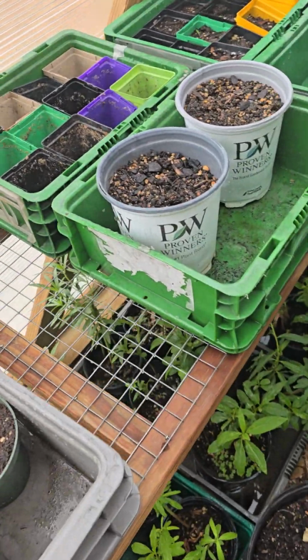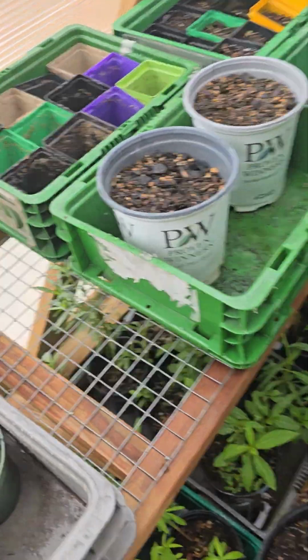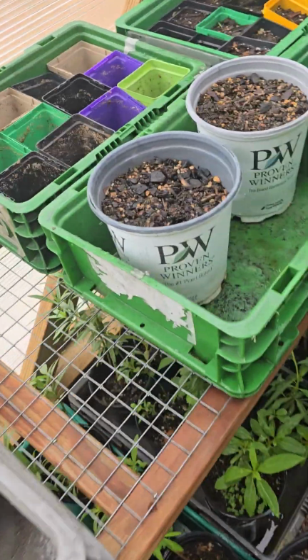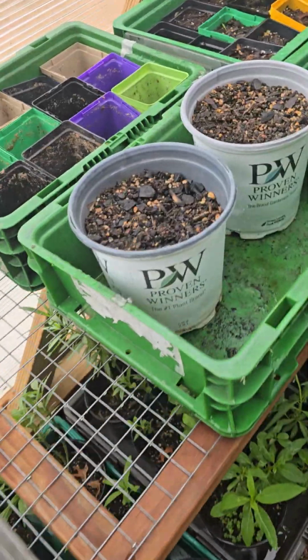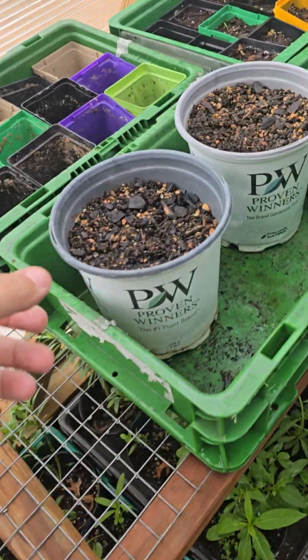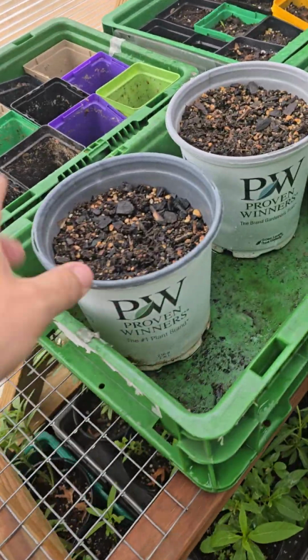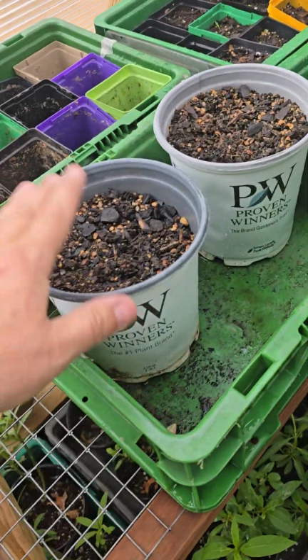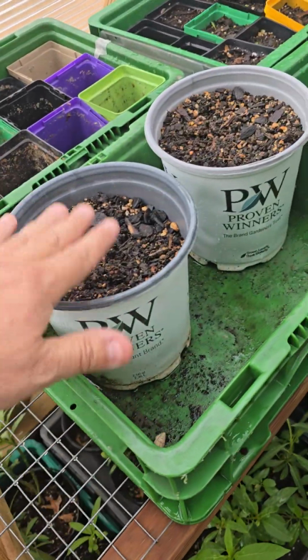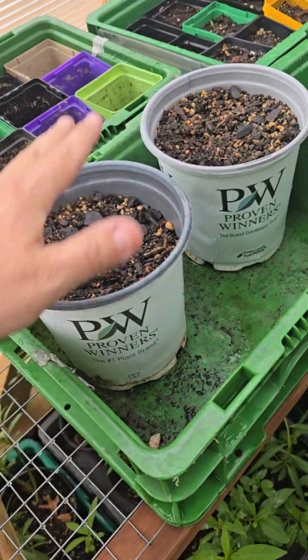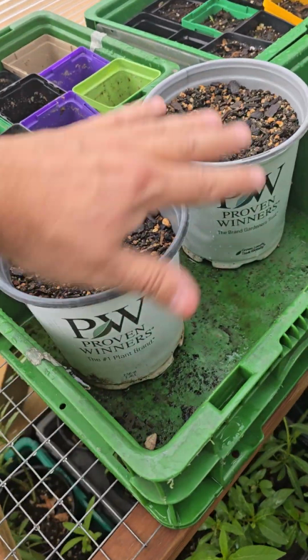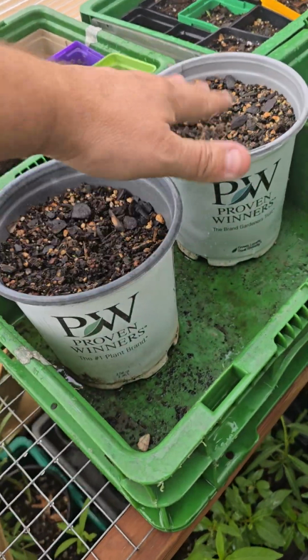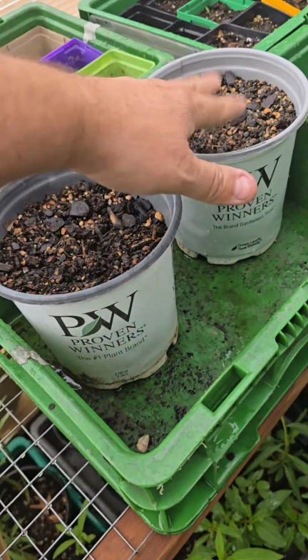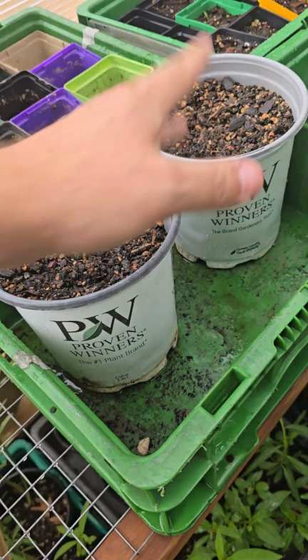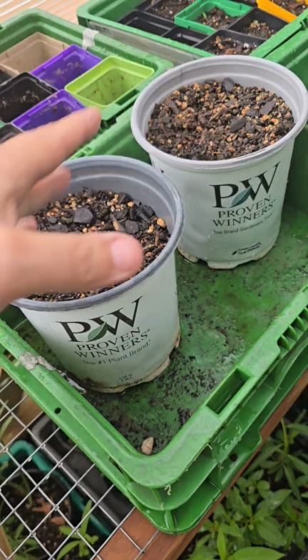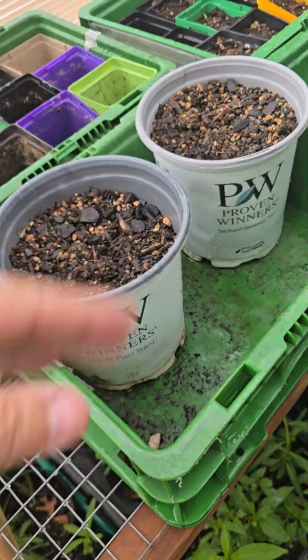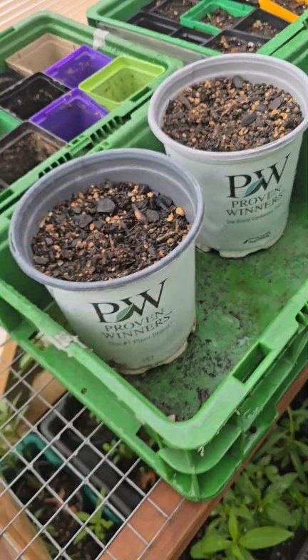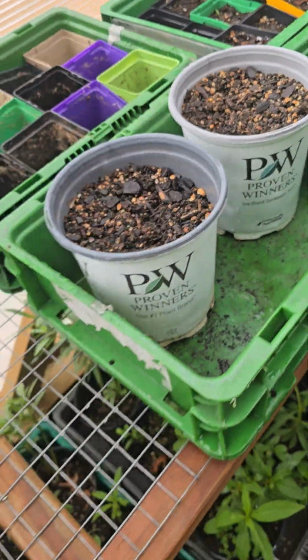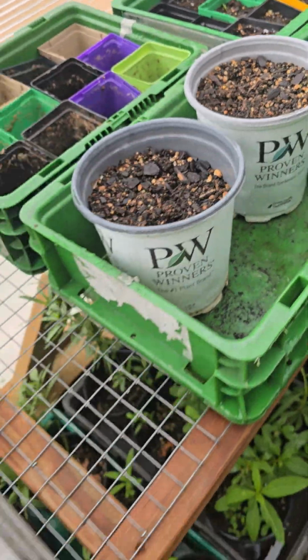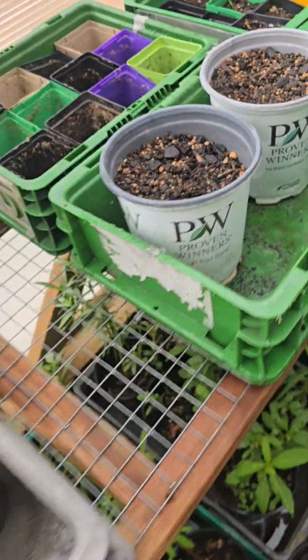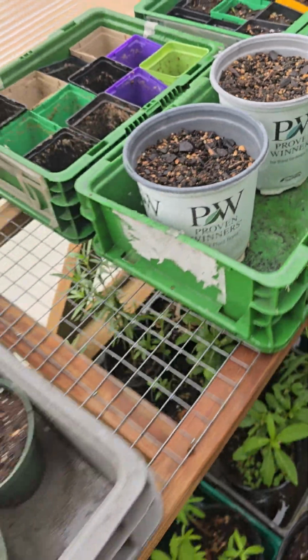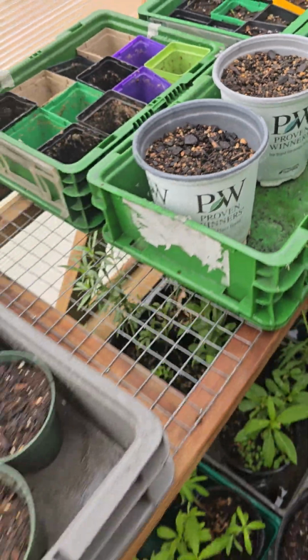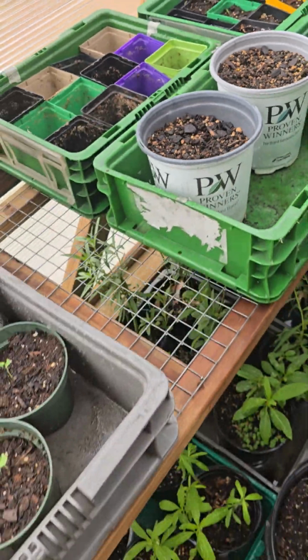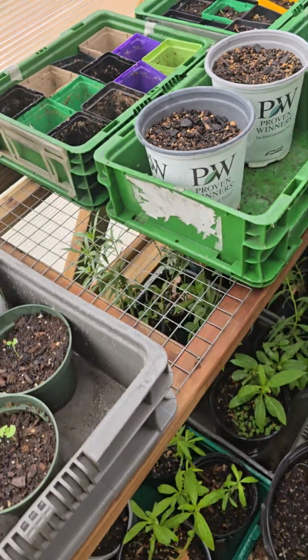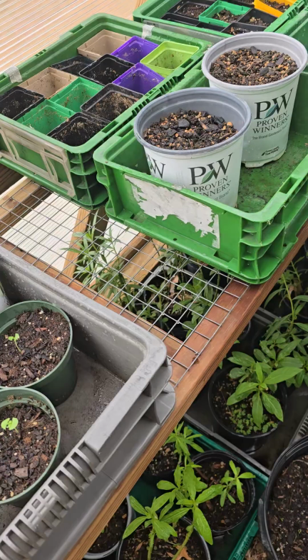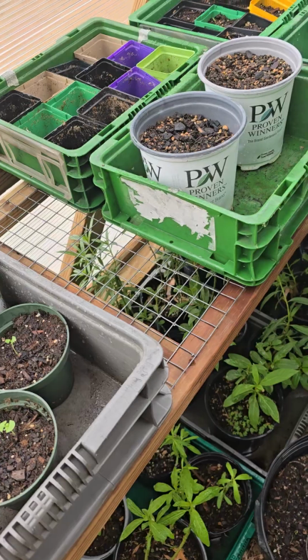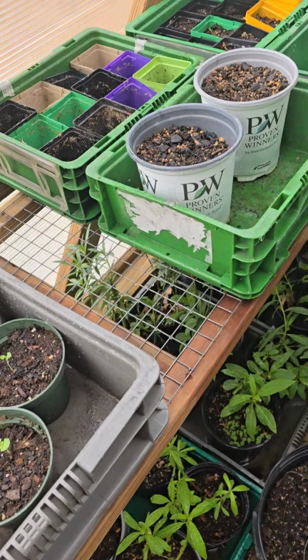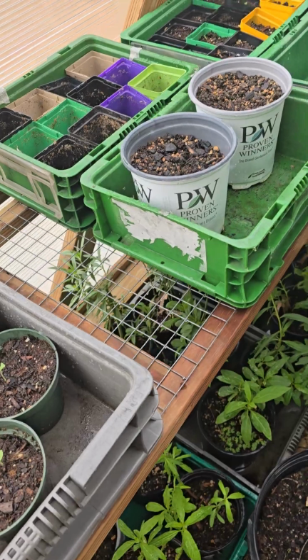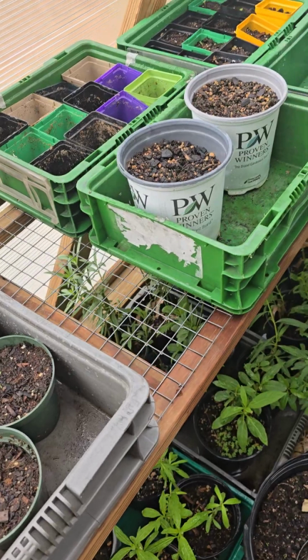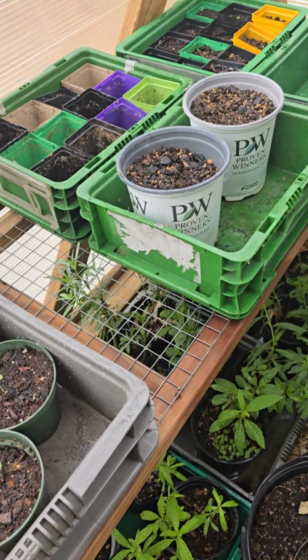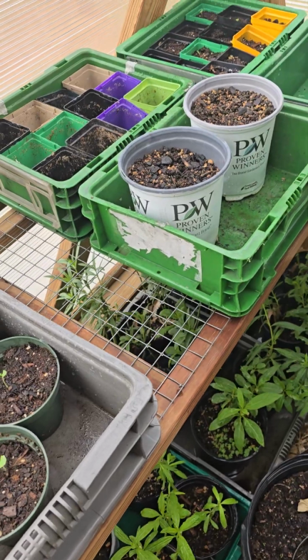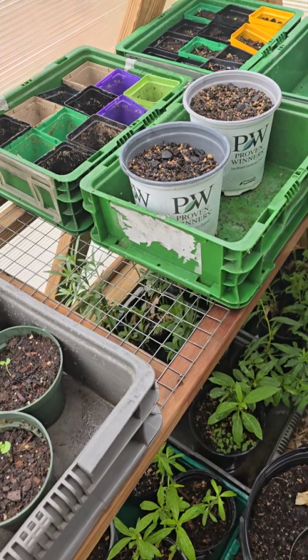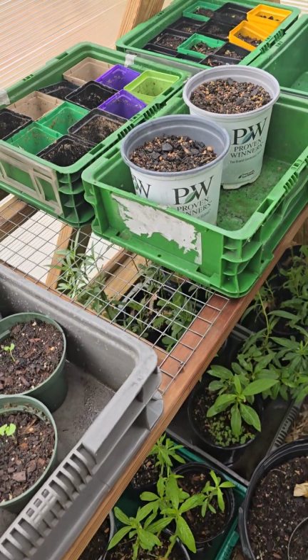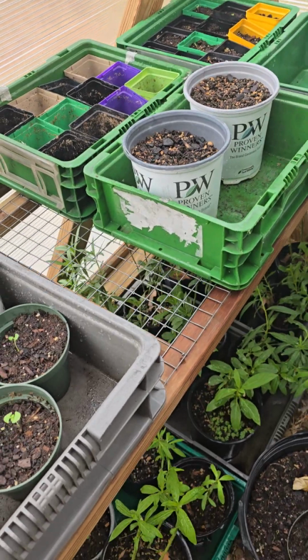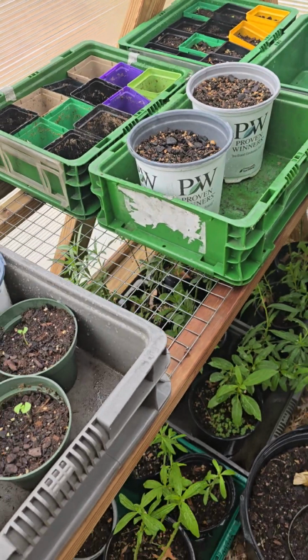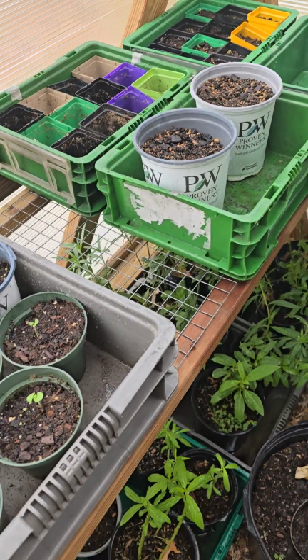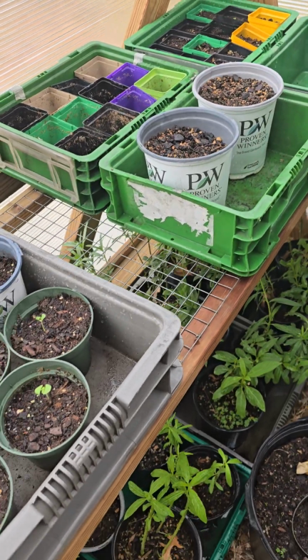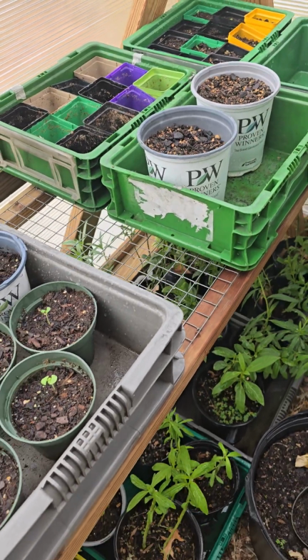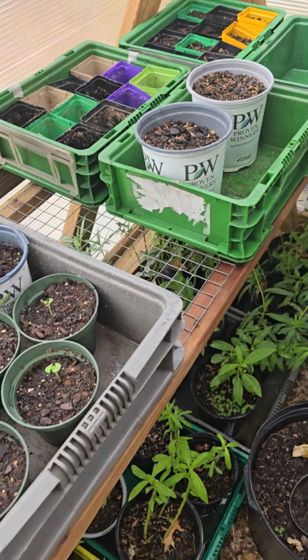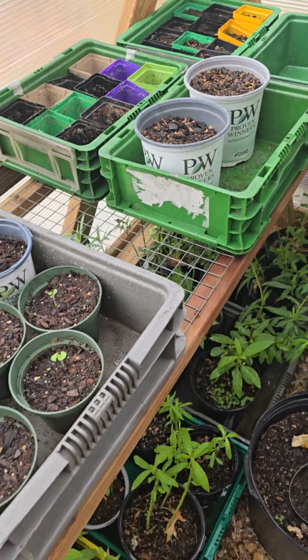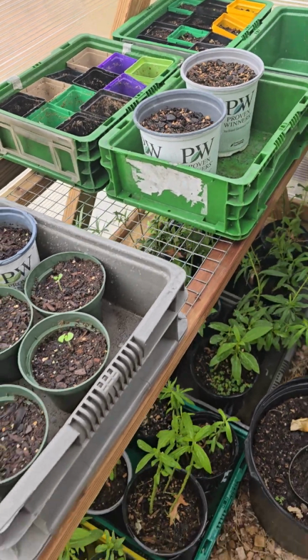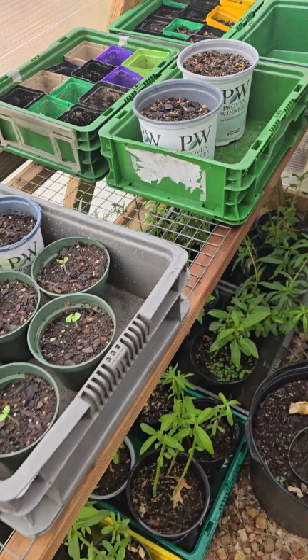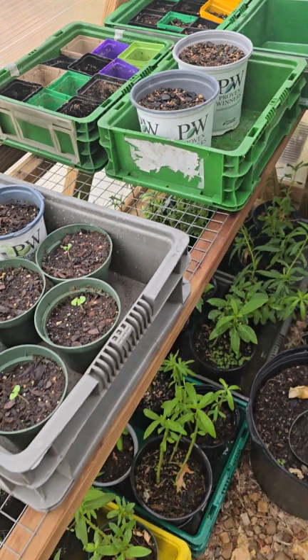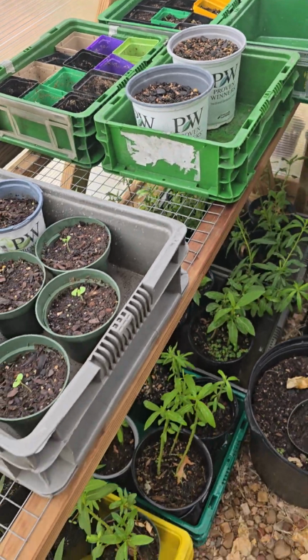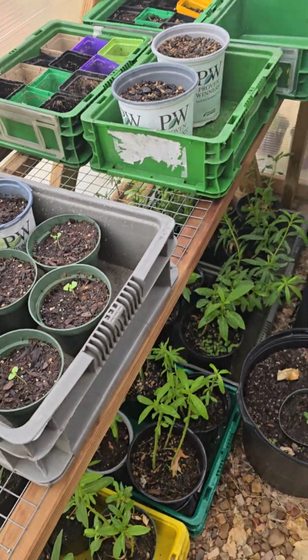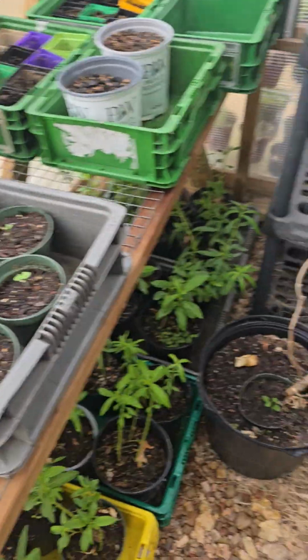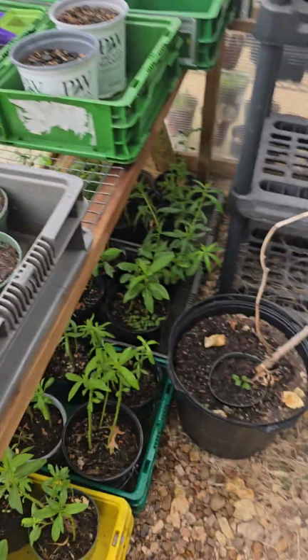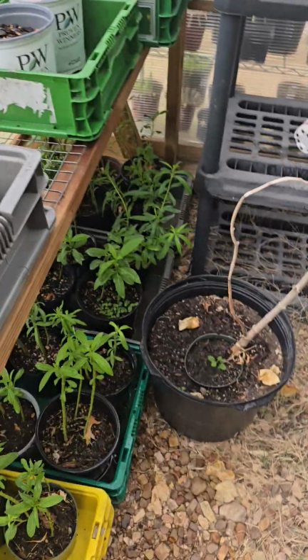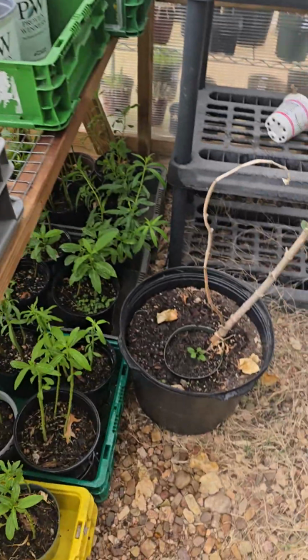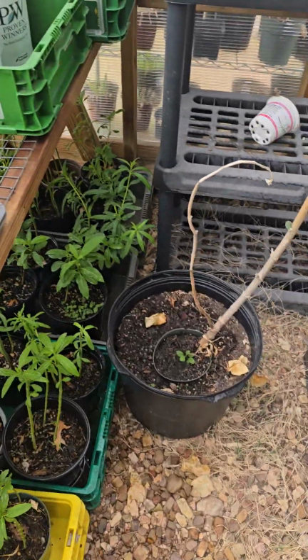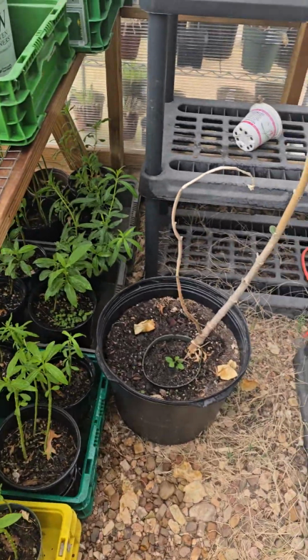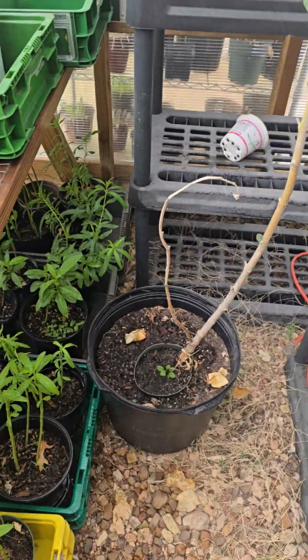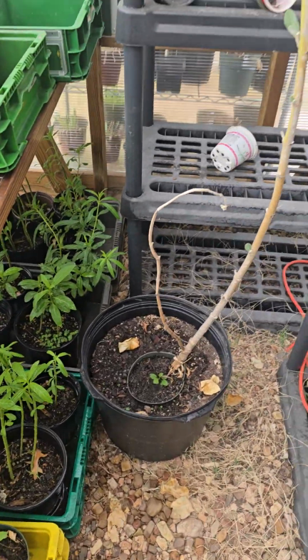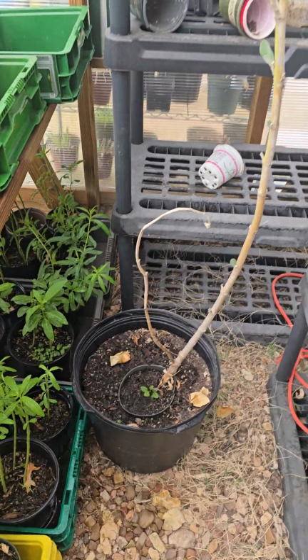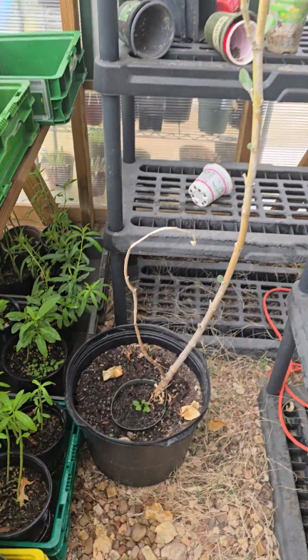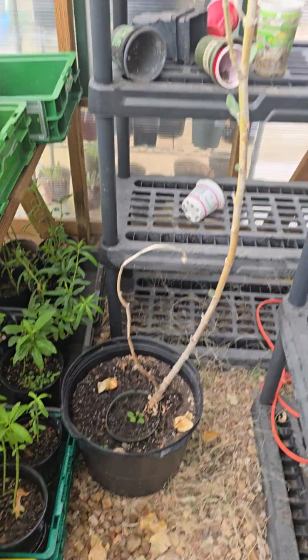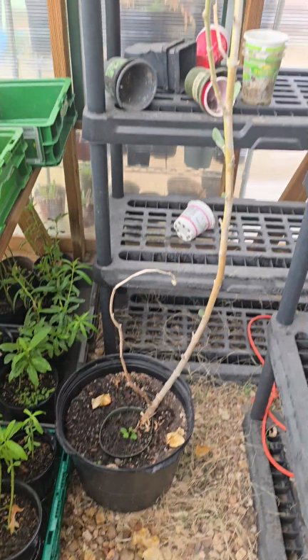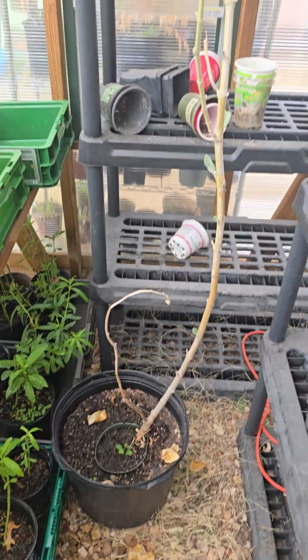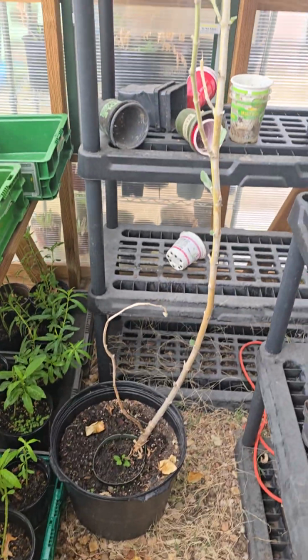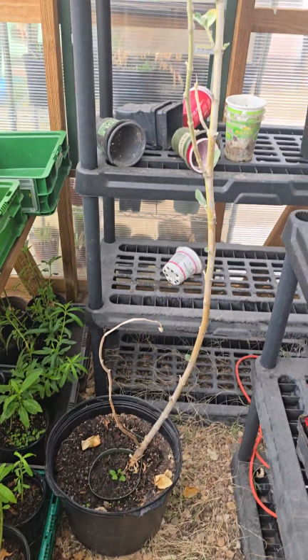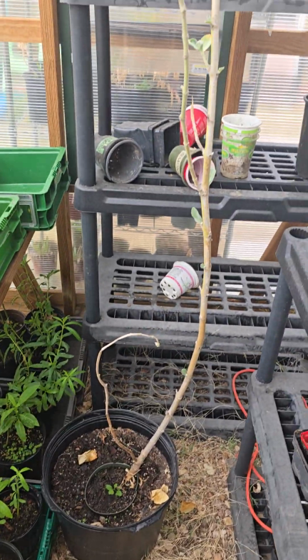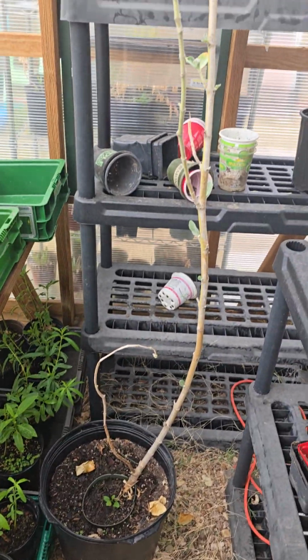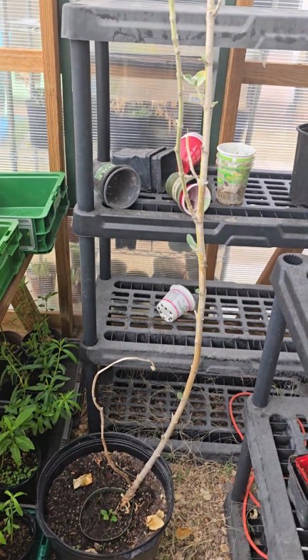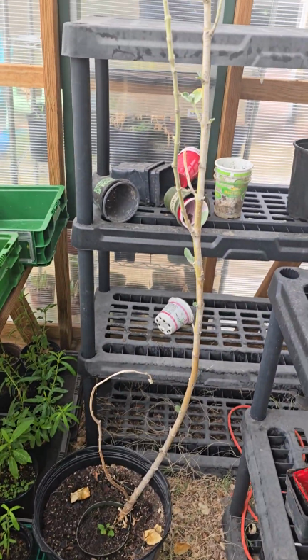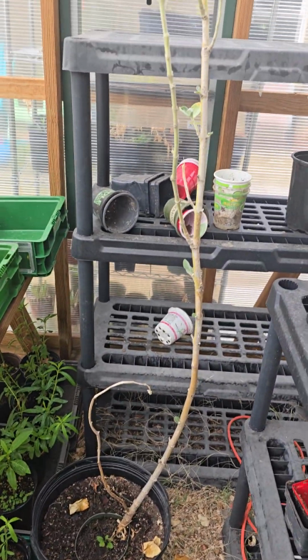These were test pots for milkweed as well — they're not doing anything special. This is my giant milkweed.